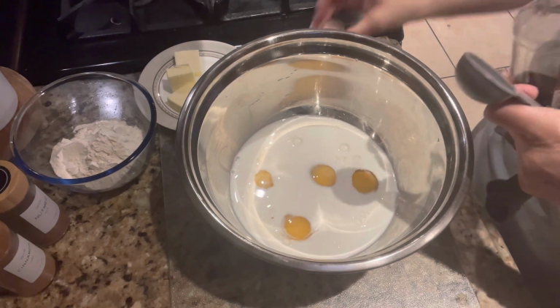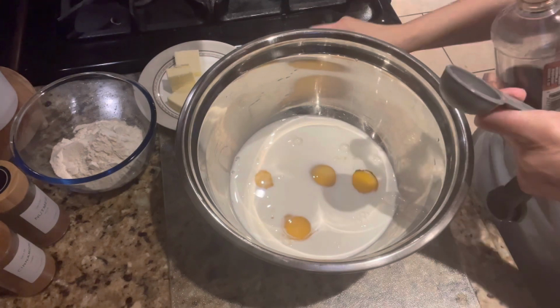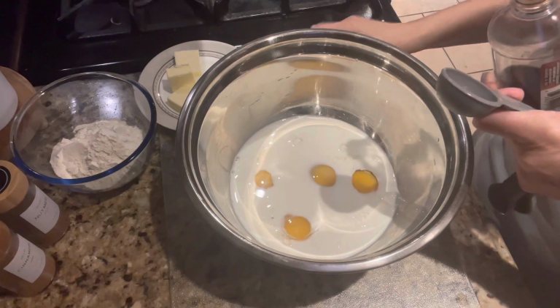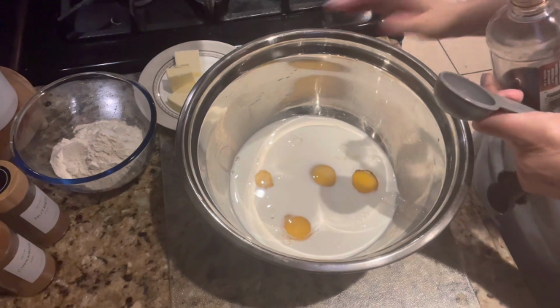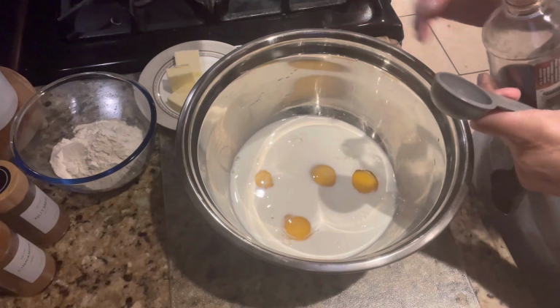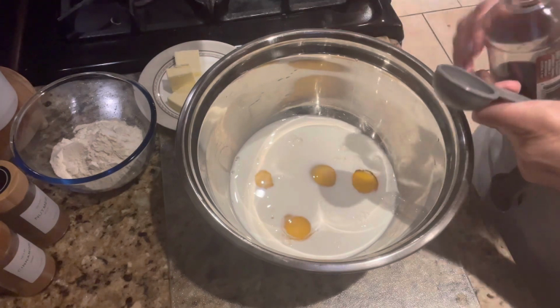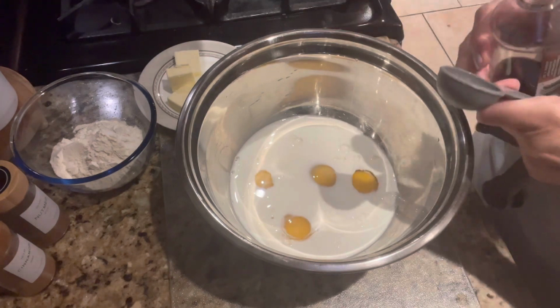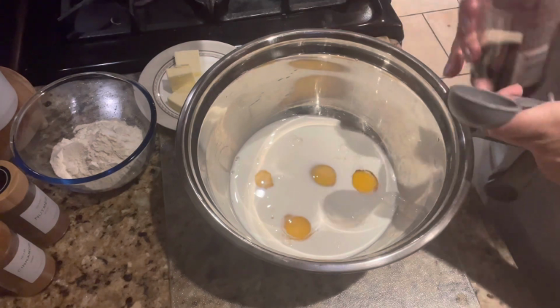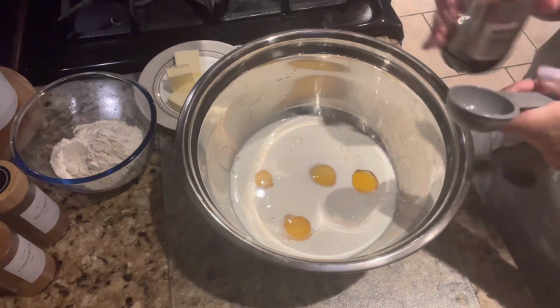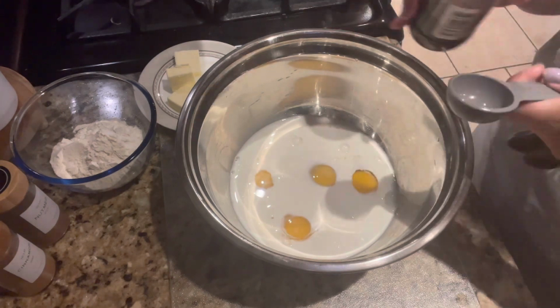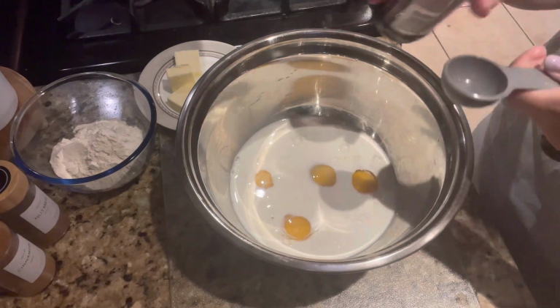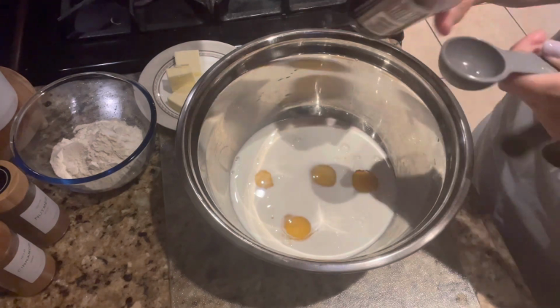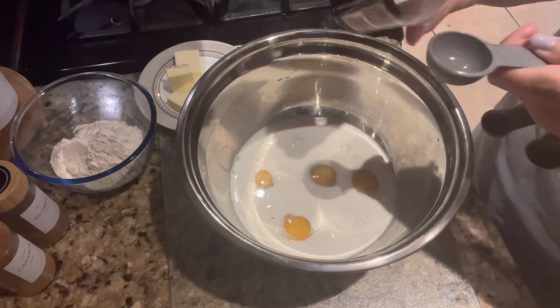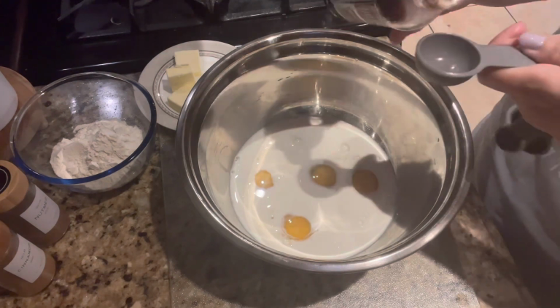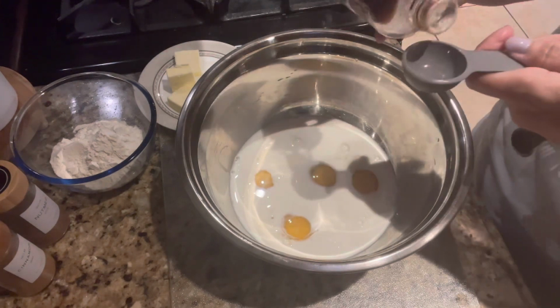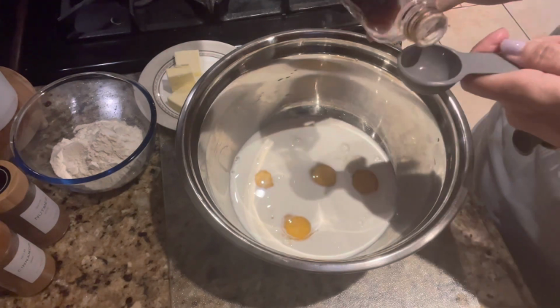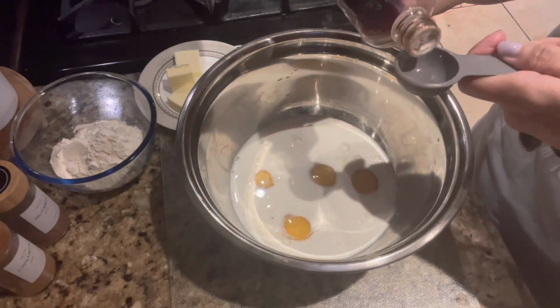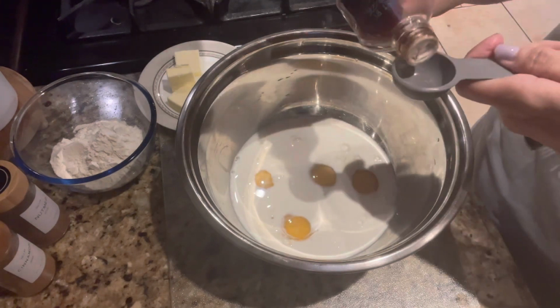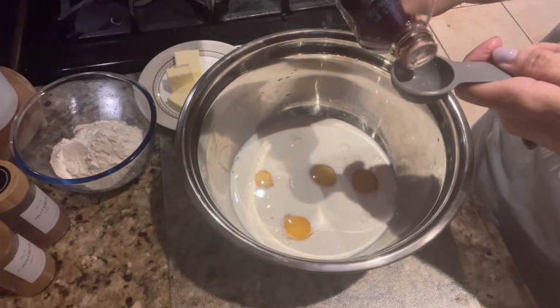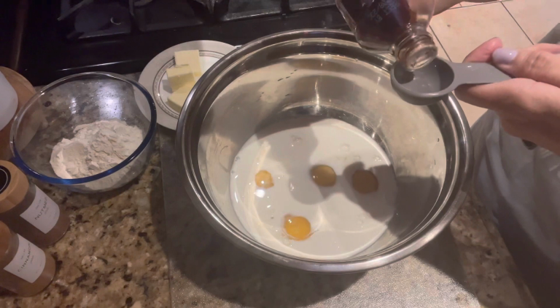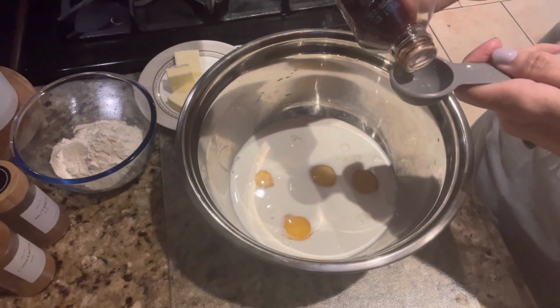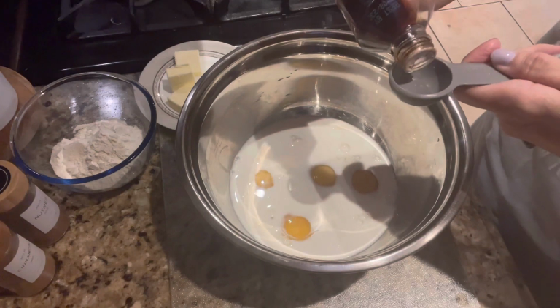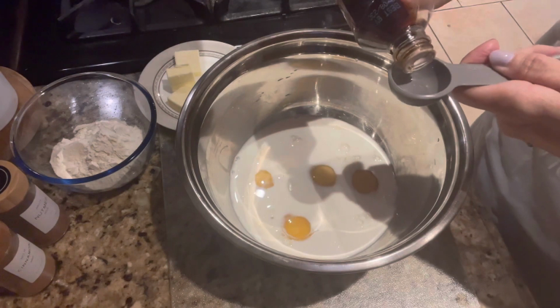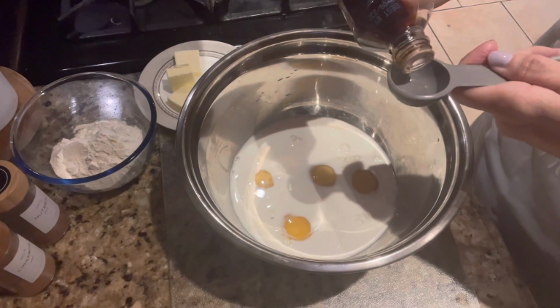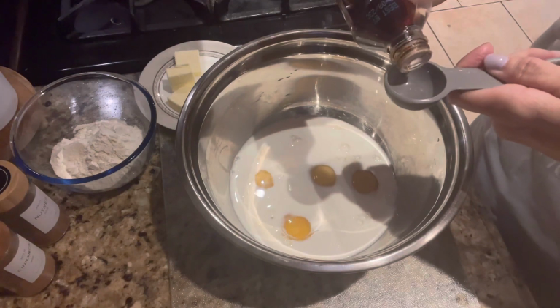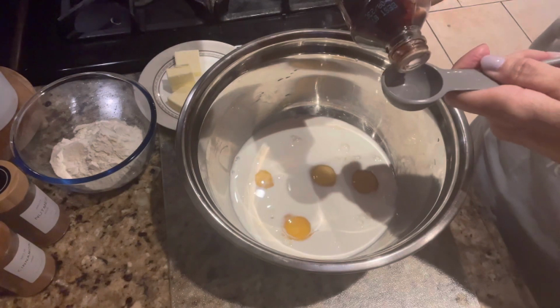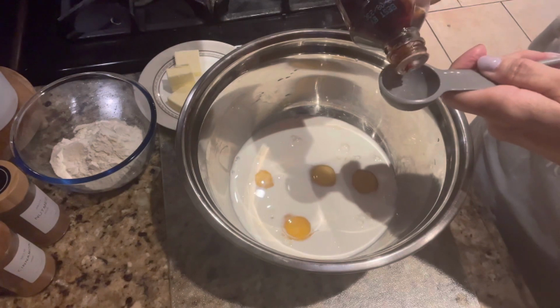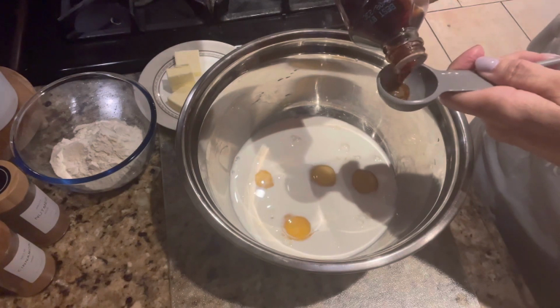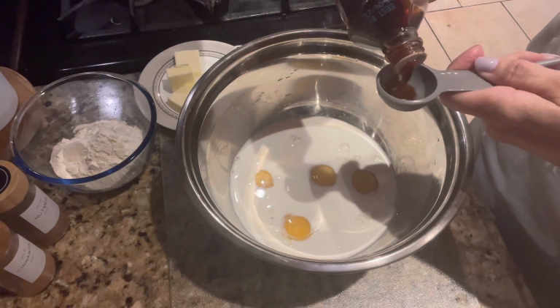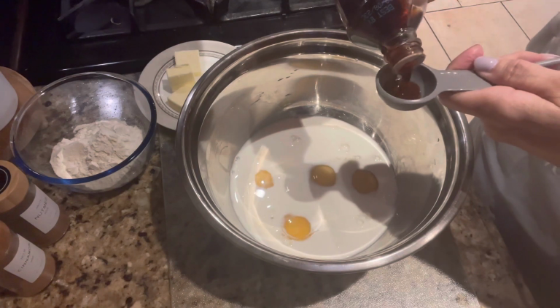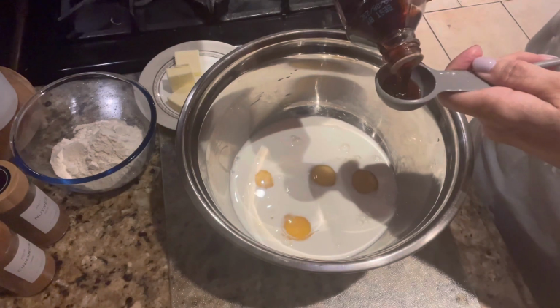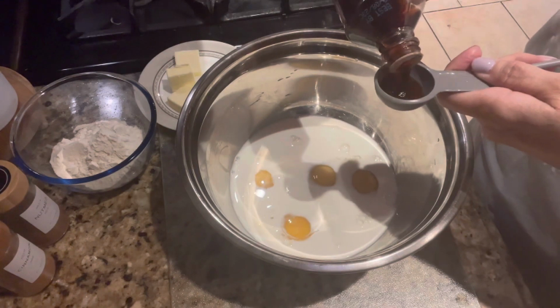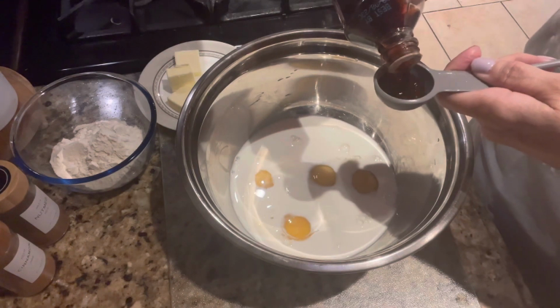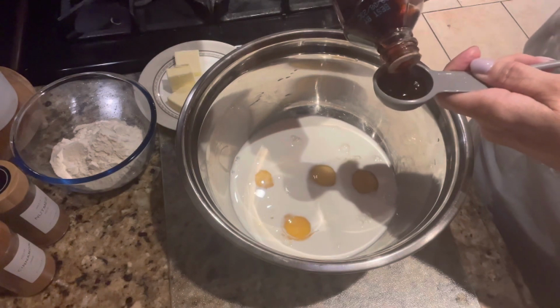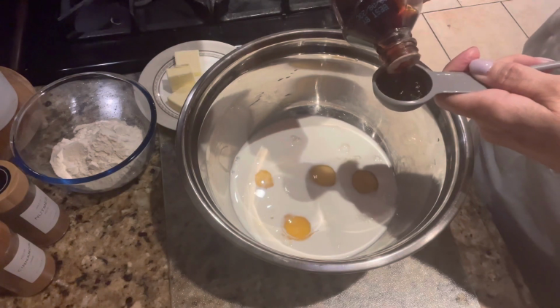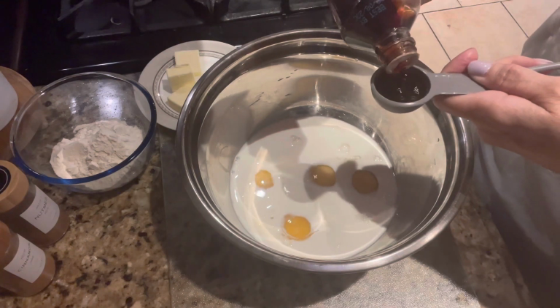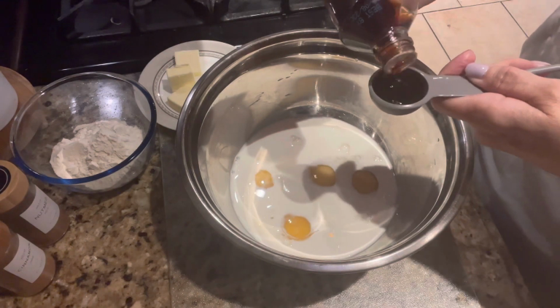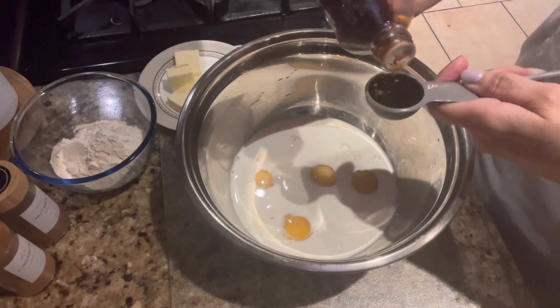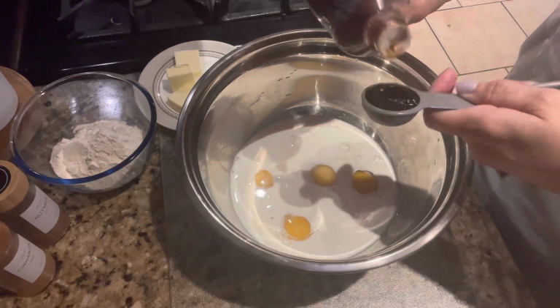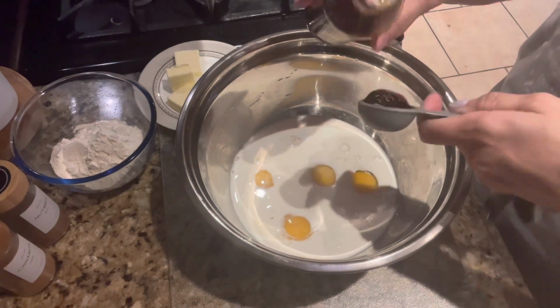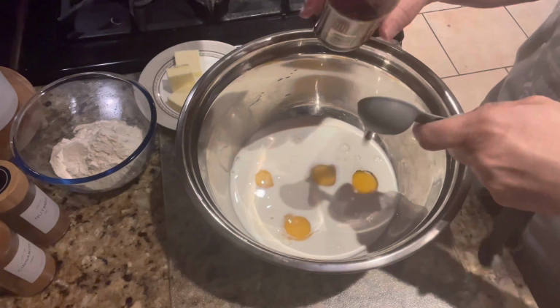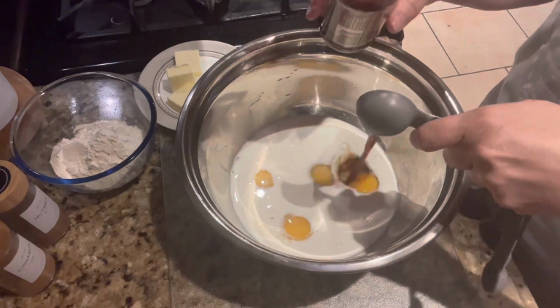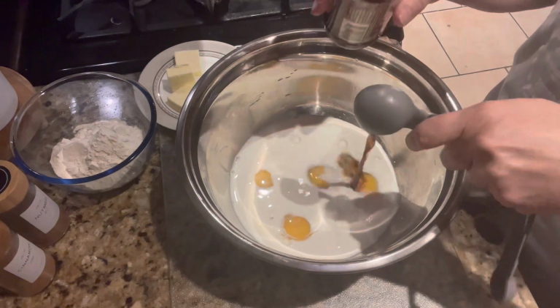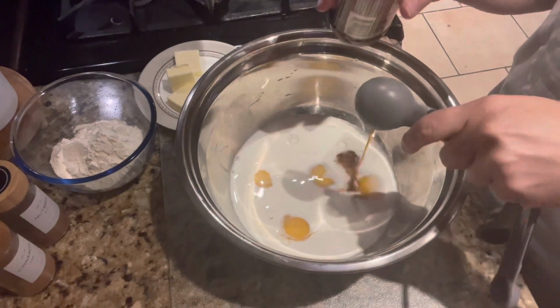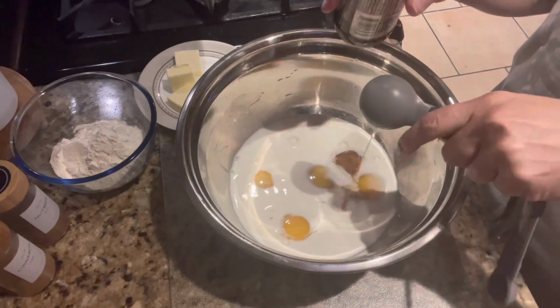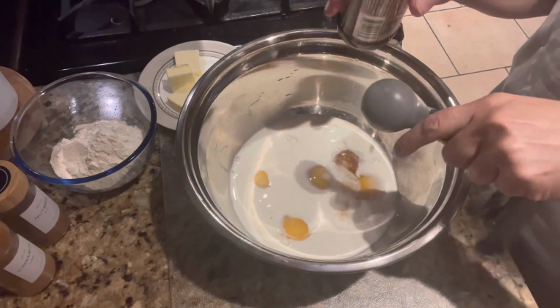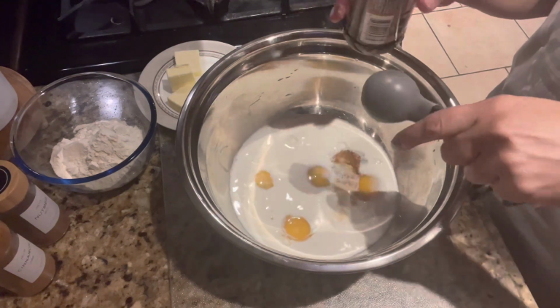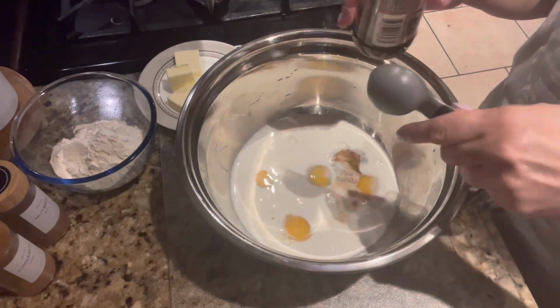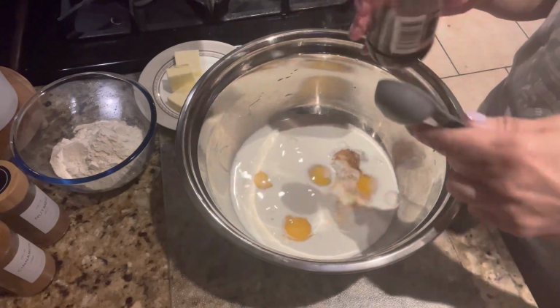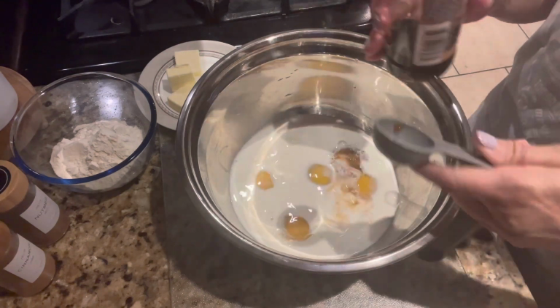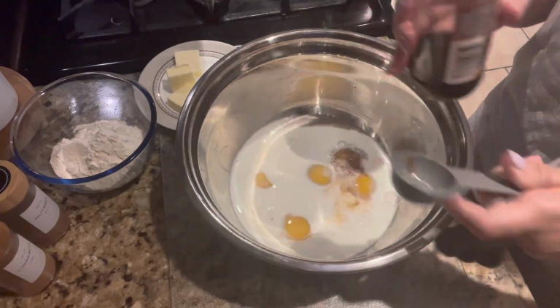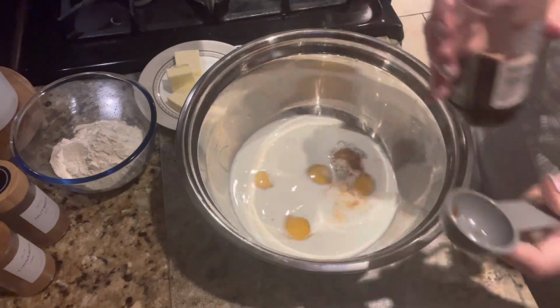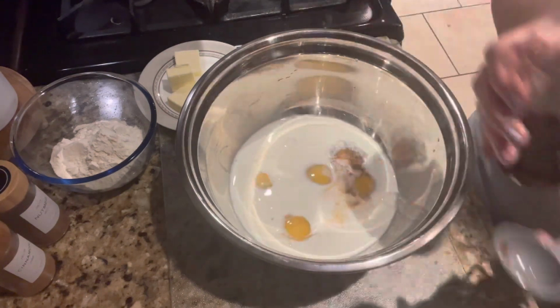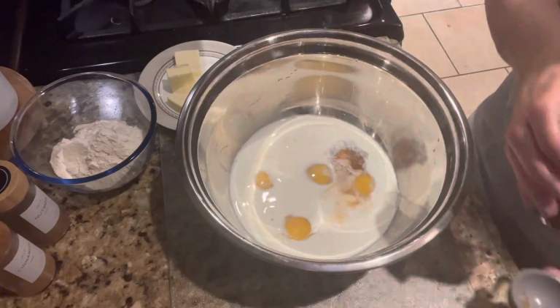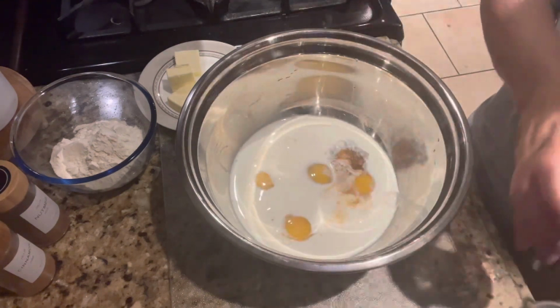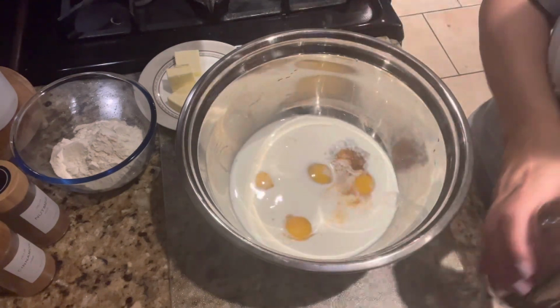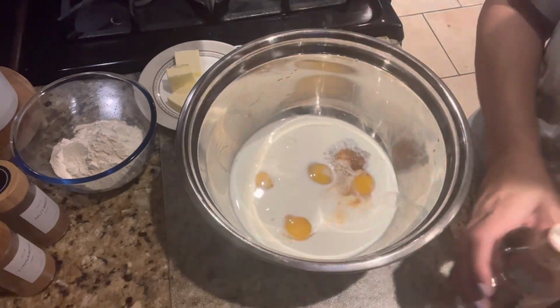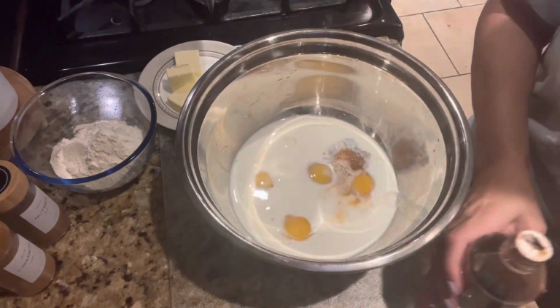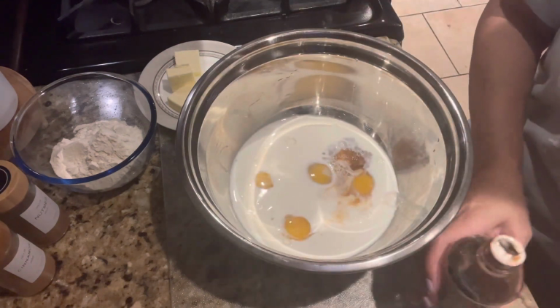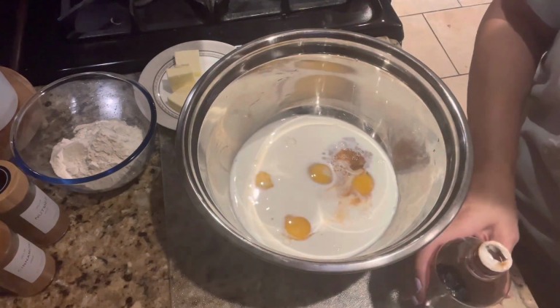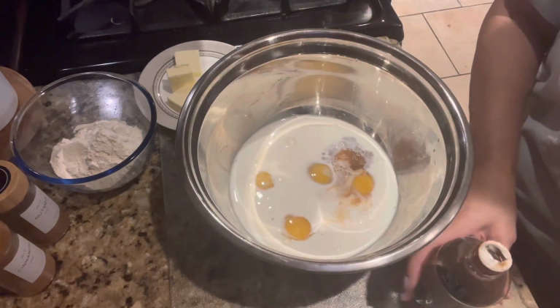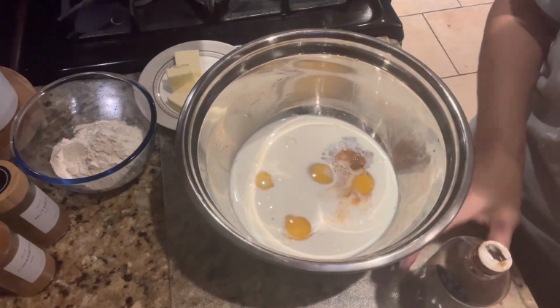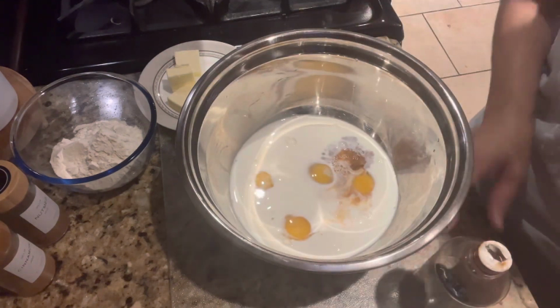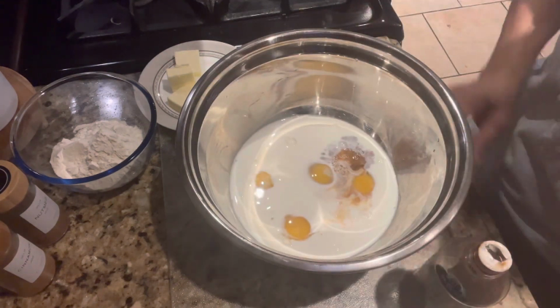You know, Alex is a little bit picky, but he does like french toast. He wasn't crazy about the eggs being in there, but he did eat it, so I was happy about that.